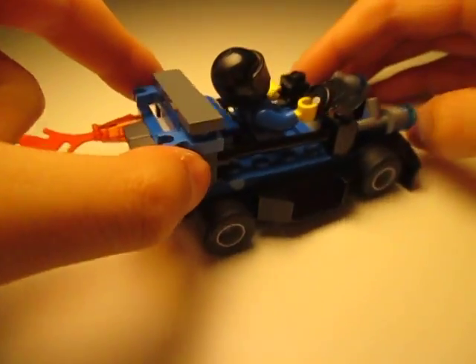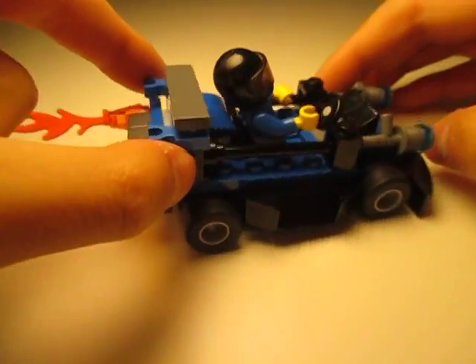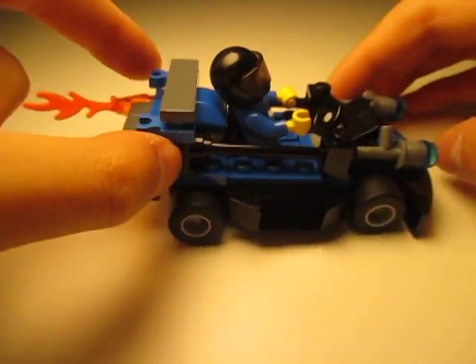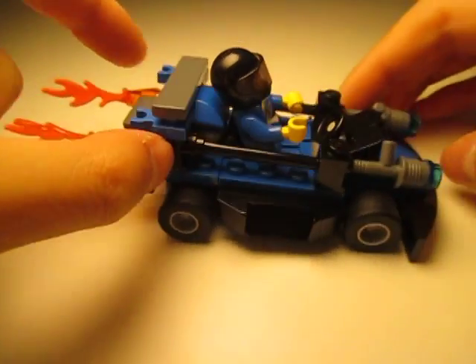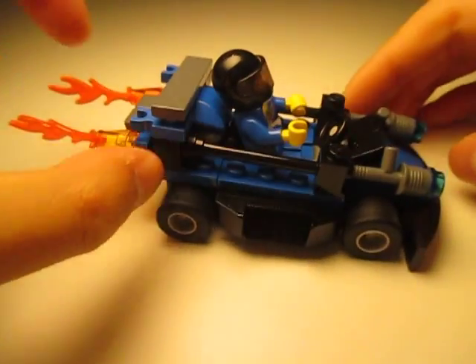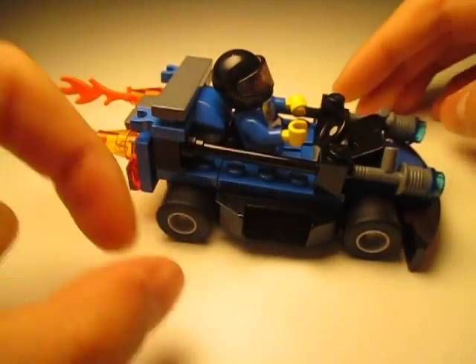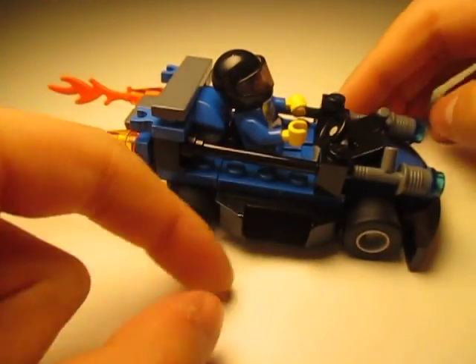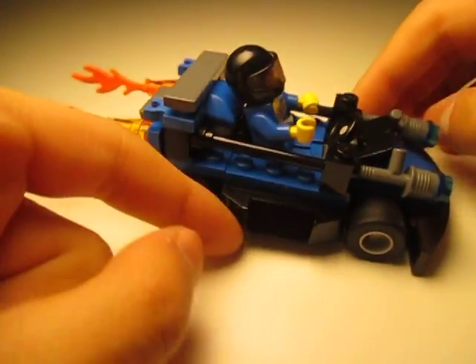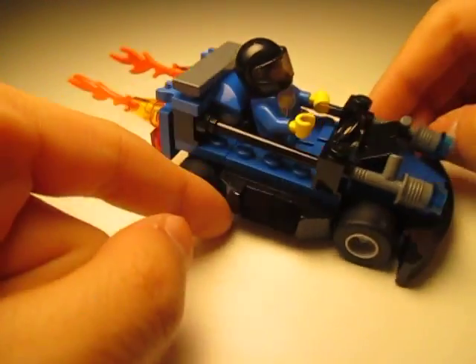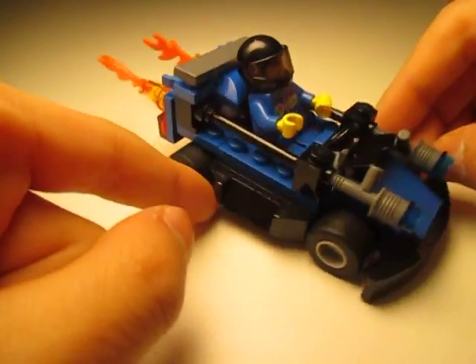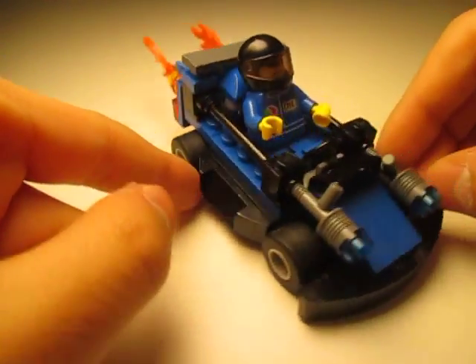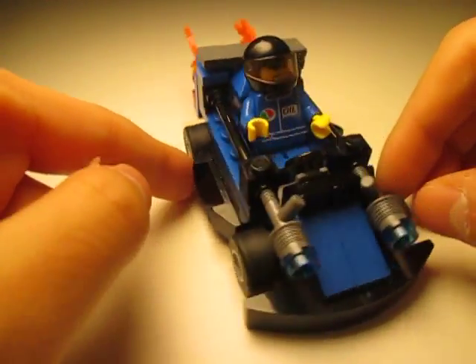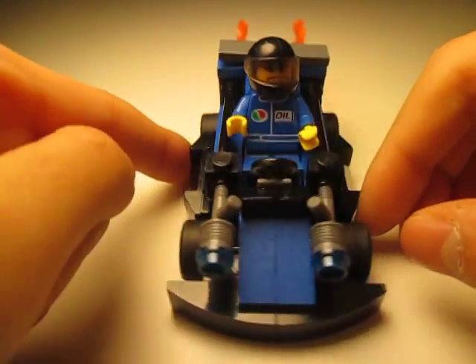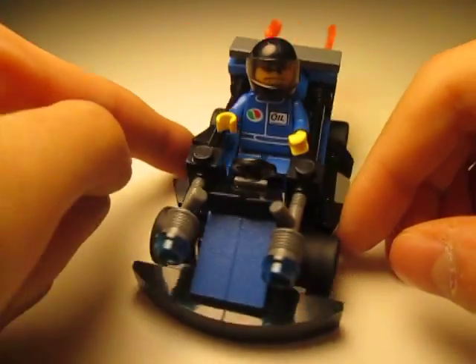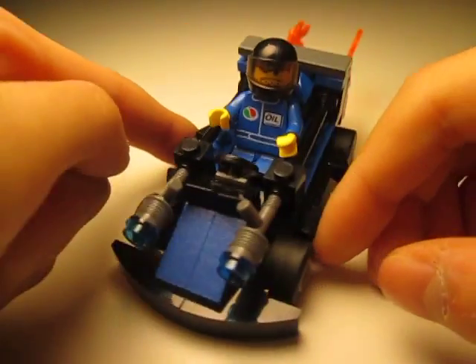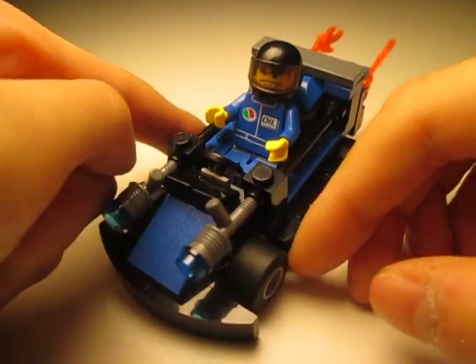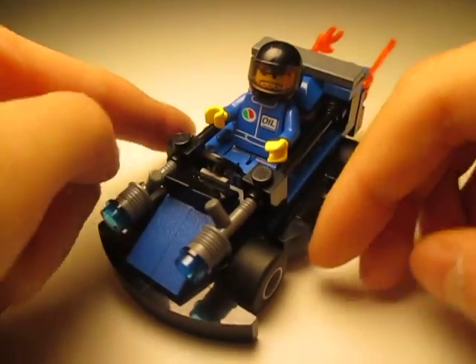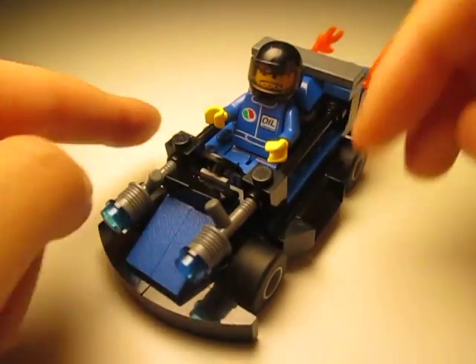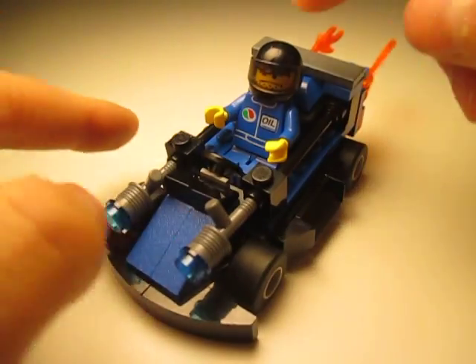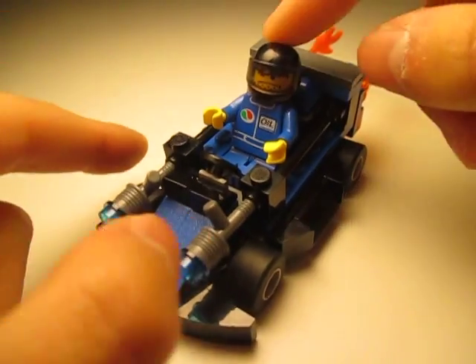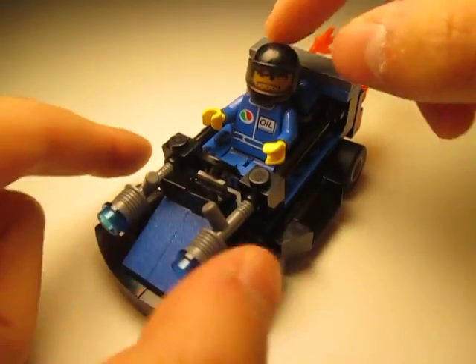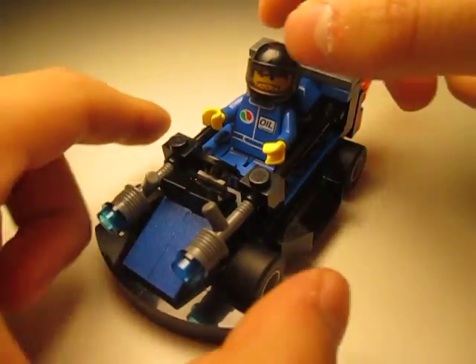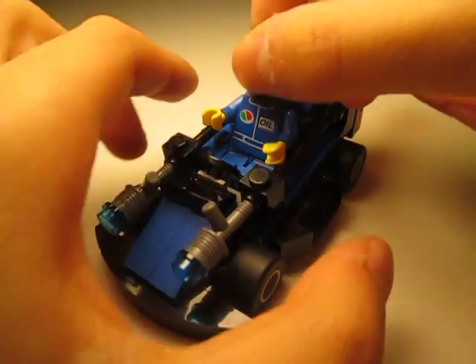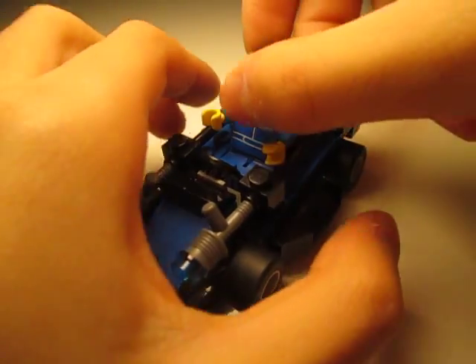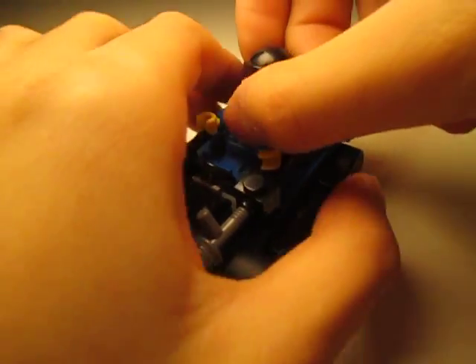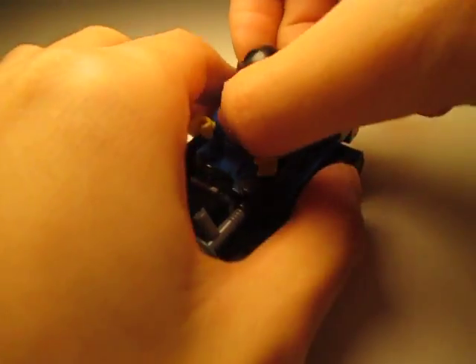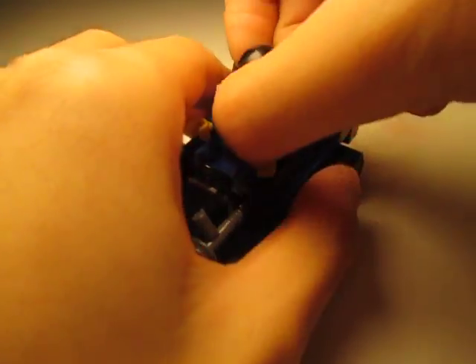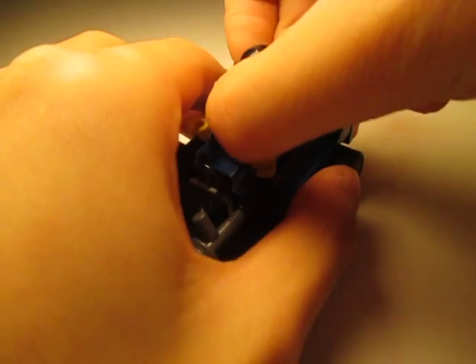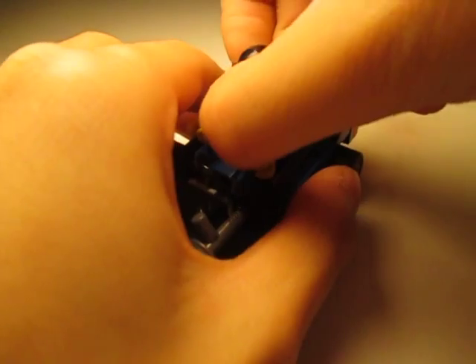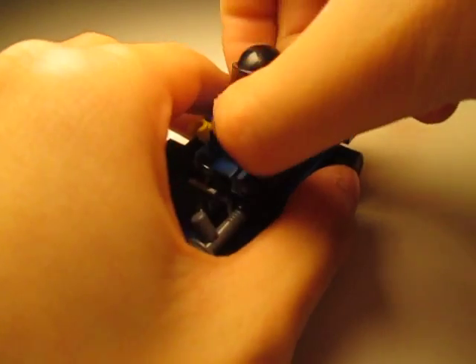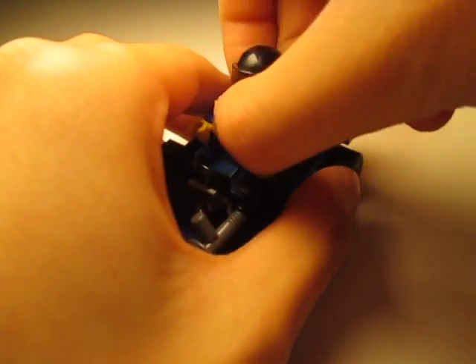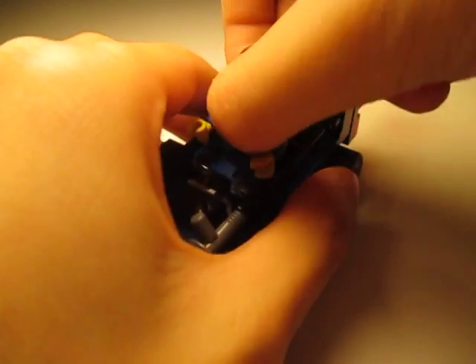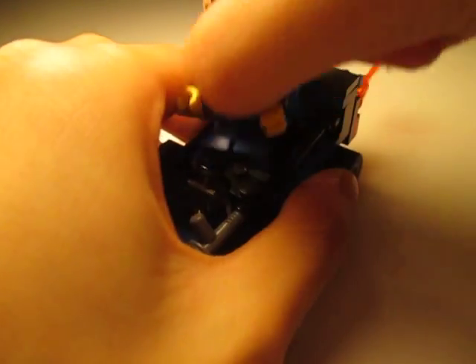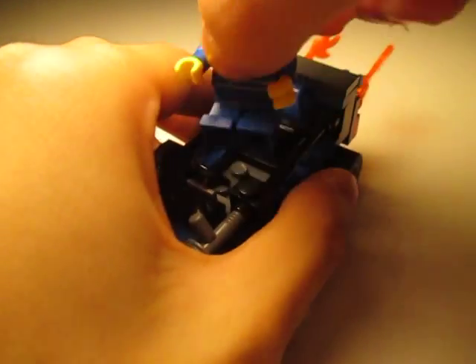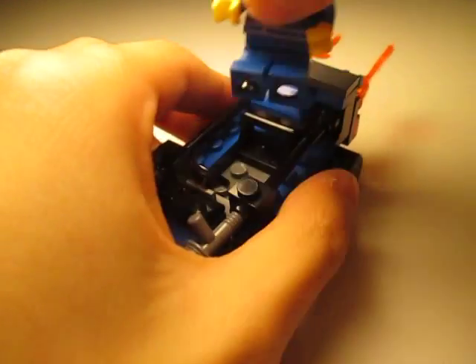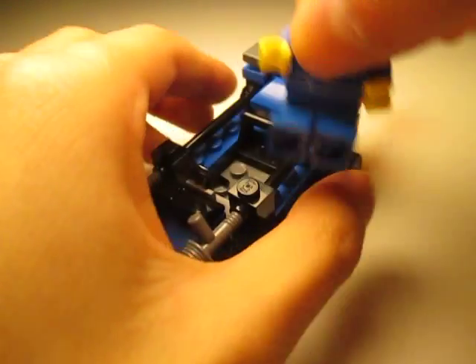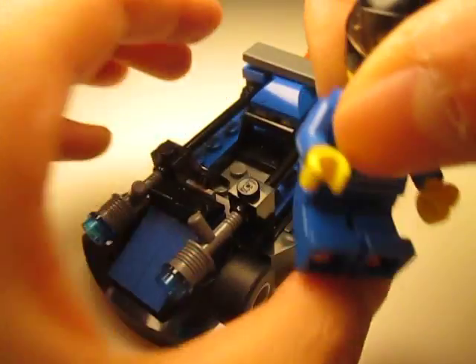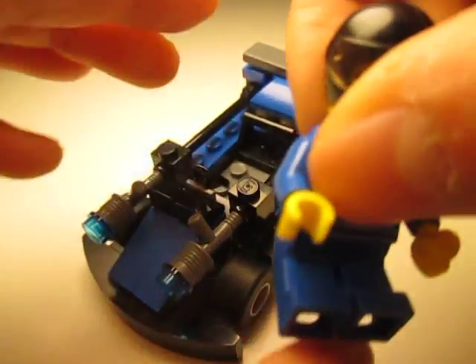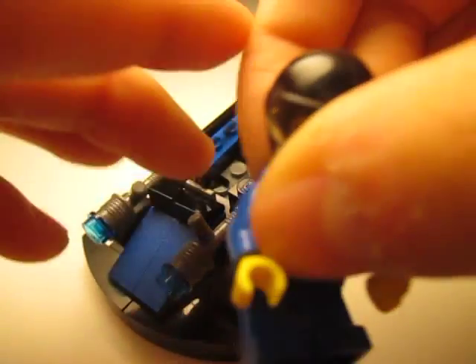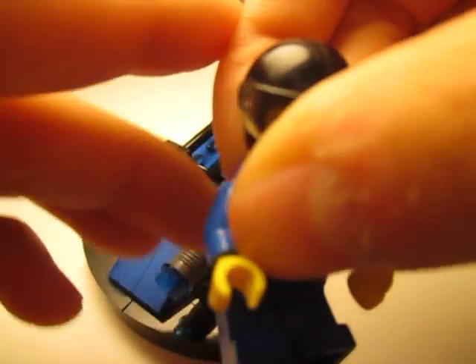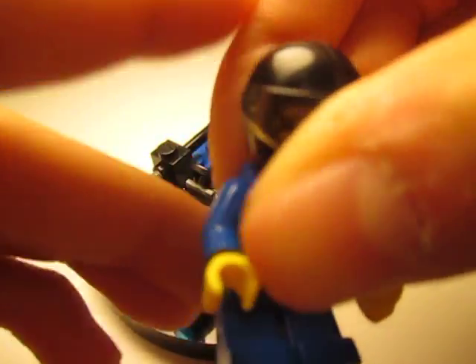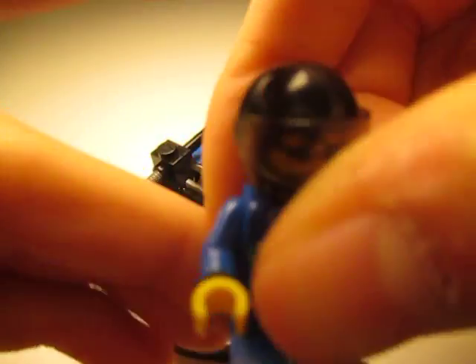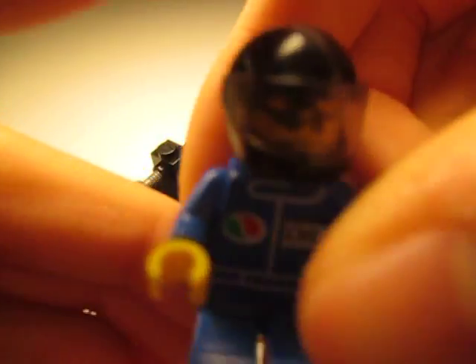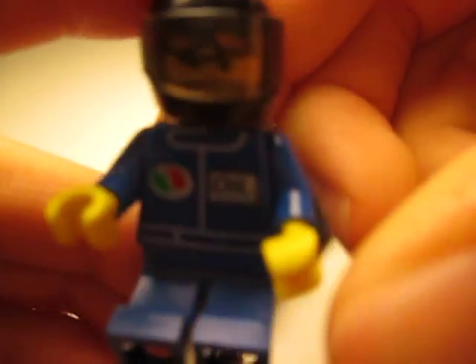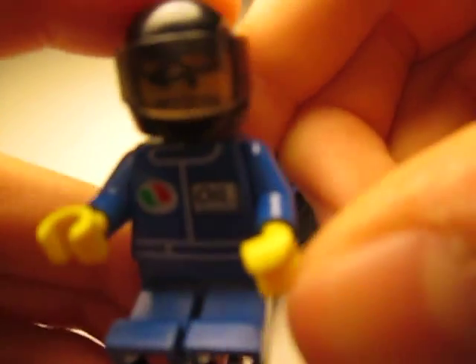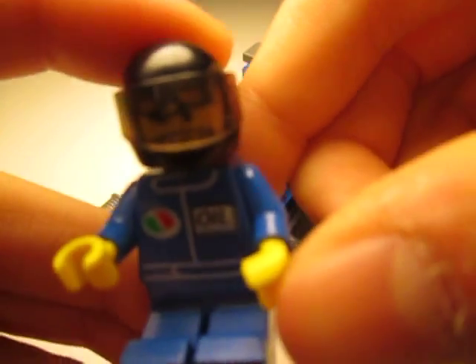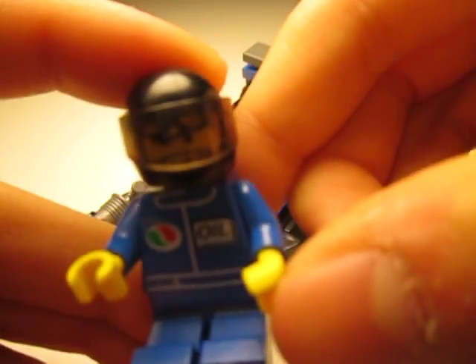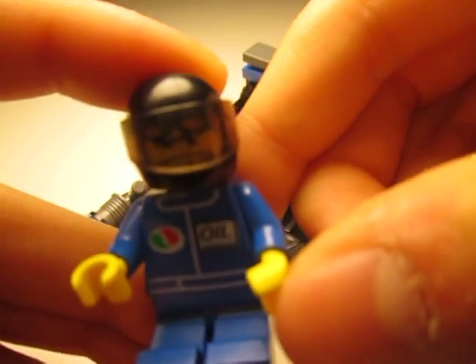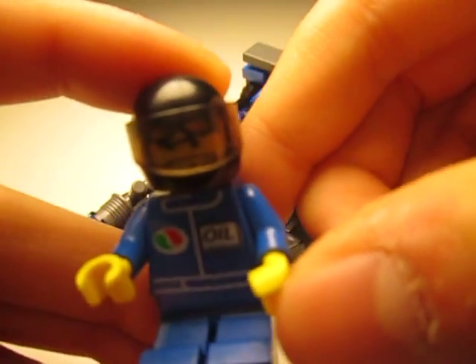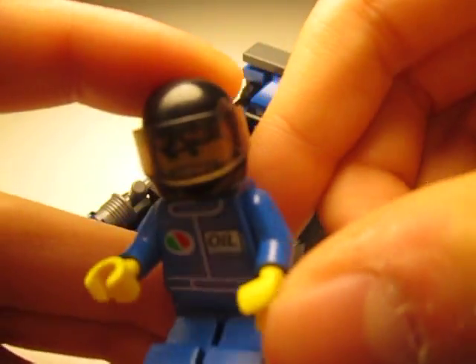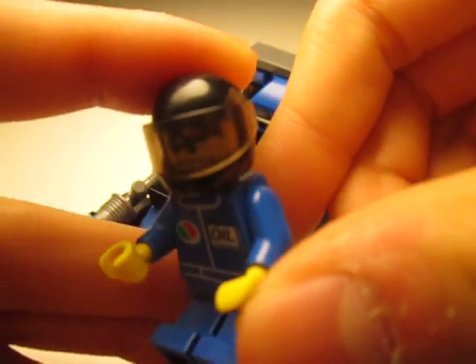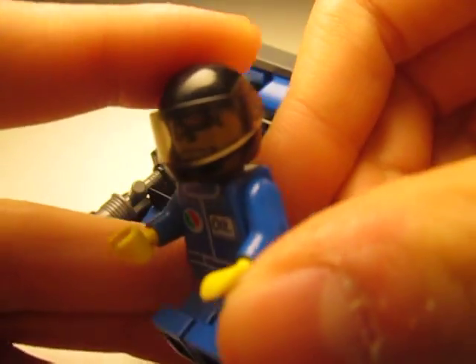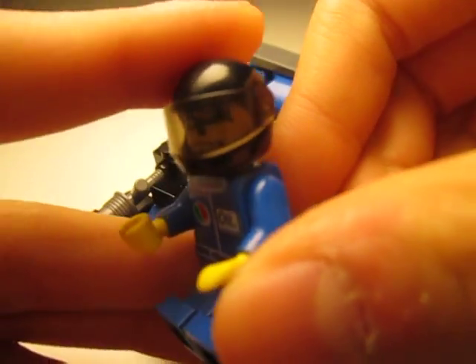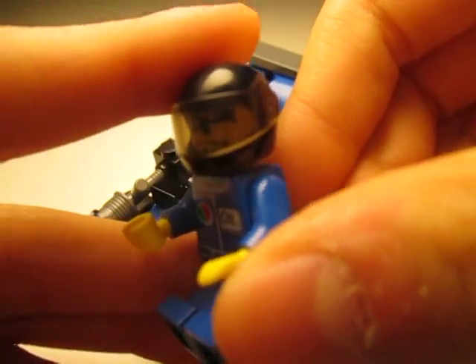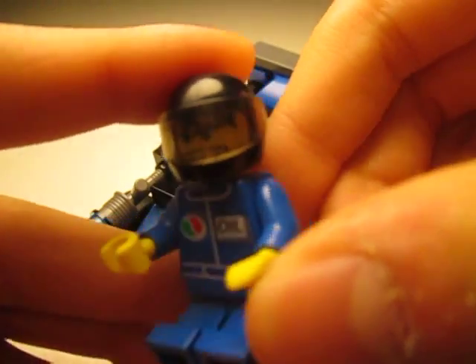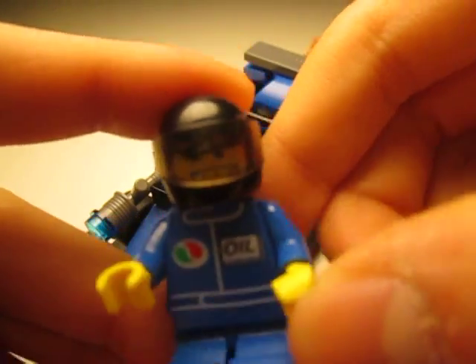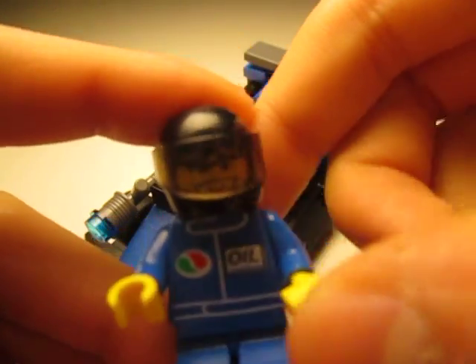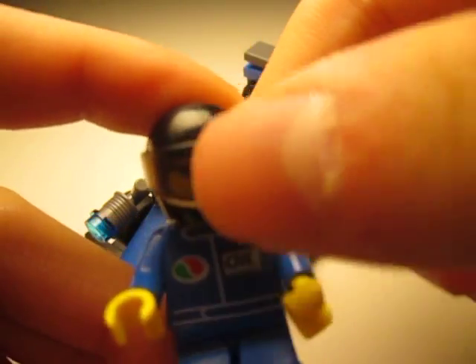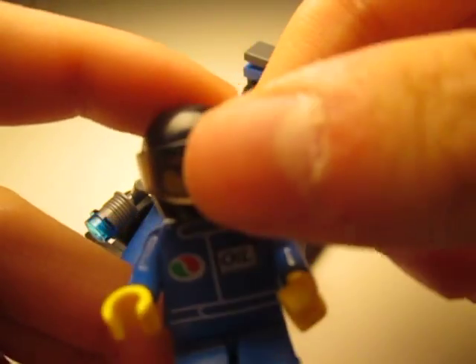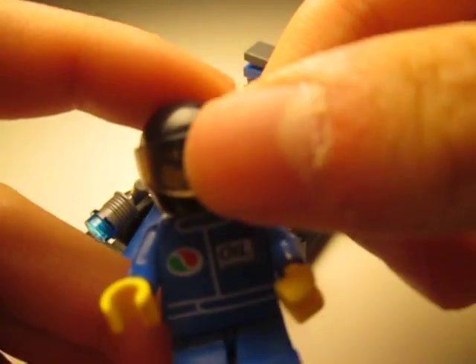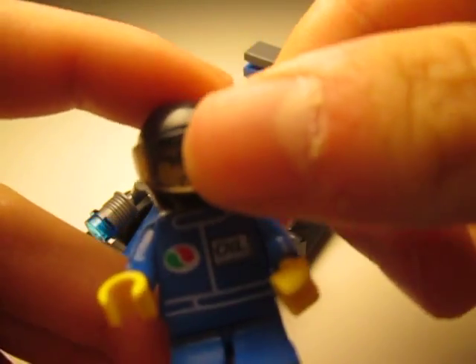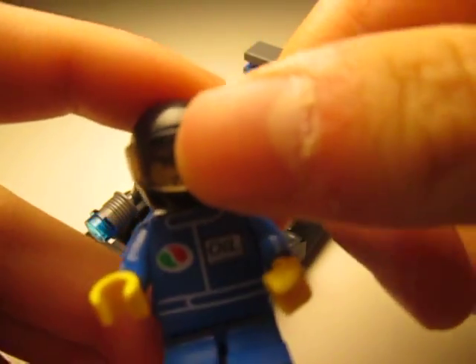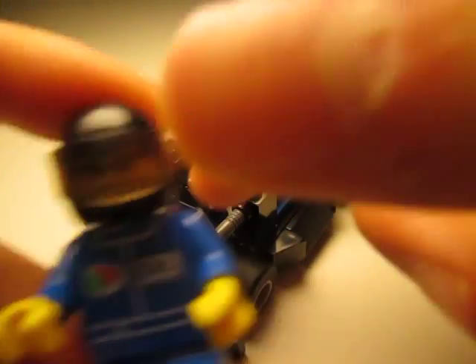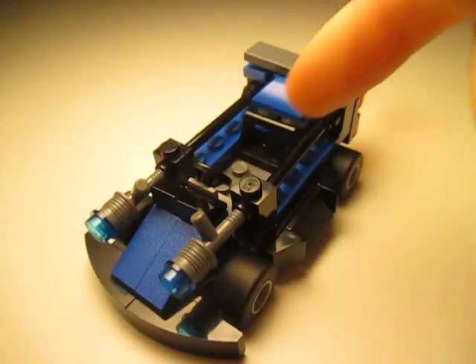Obviously it's minifigure friendly, which I love. I'll take this guy out for a minute — he's just a little racer guy with a cool helmet.